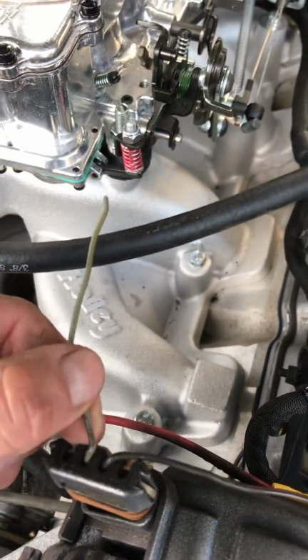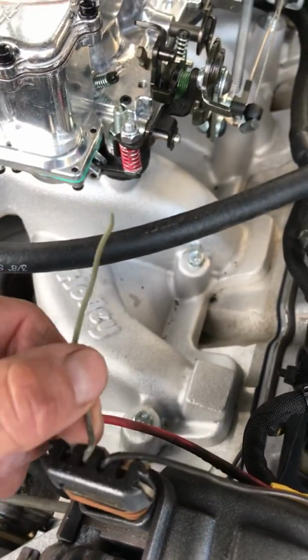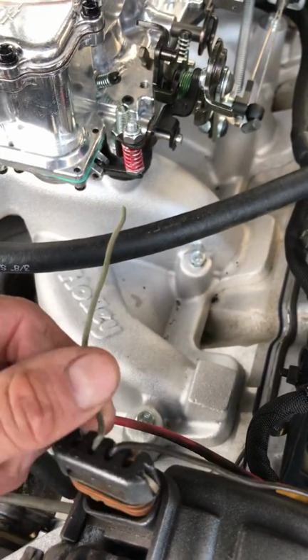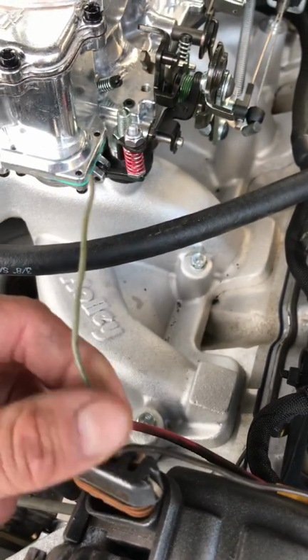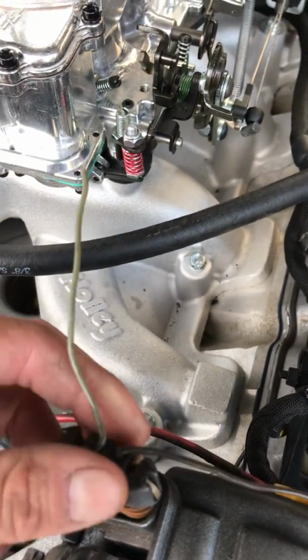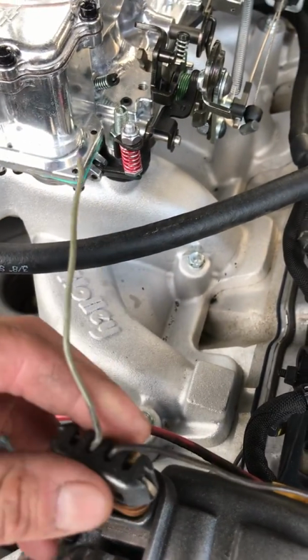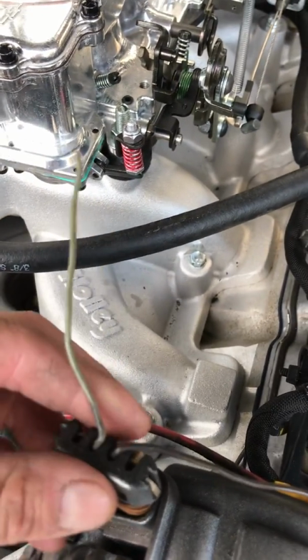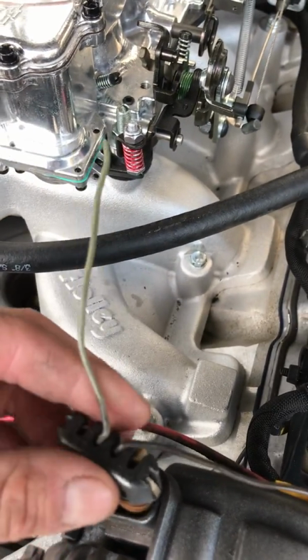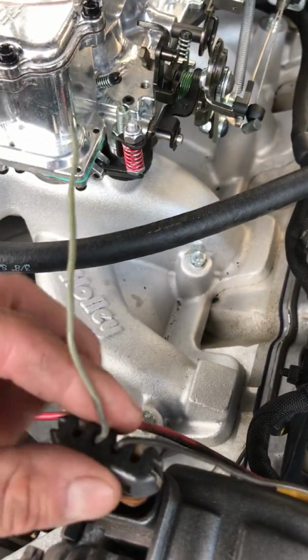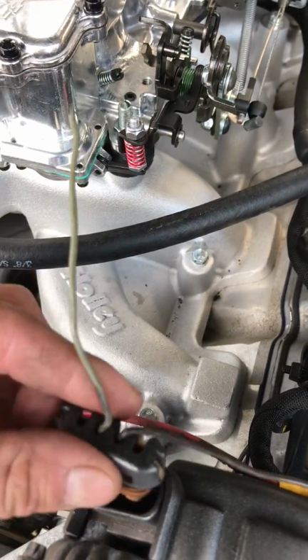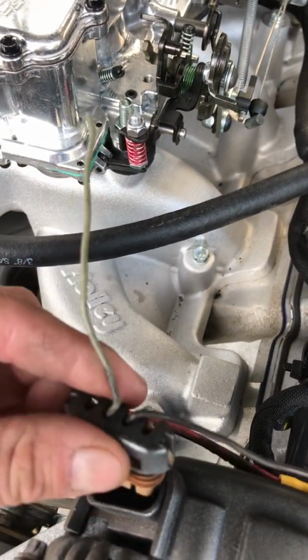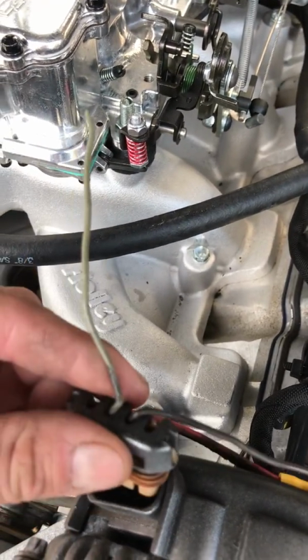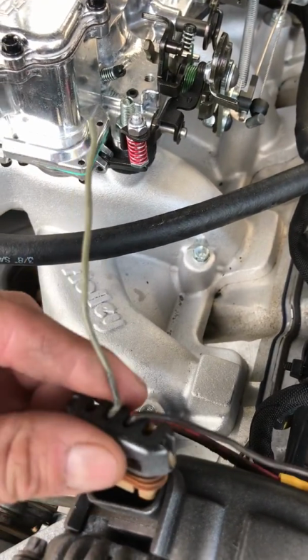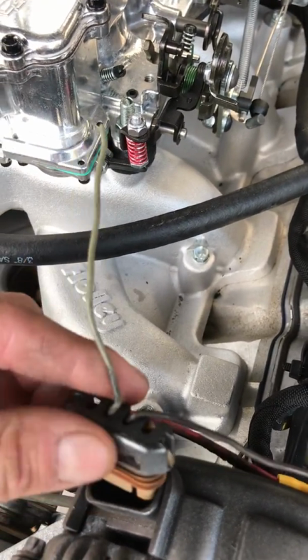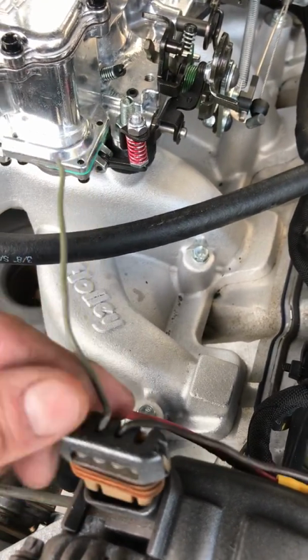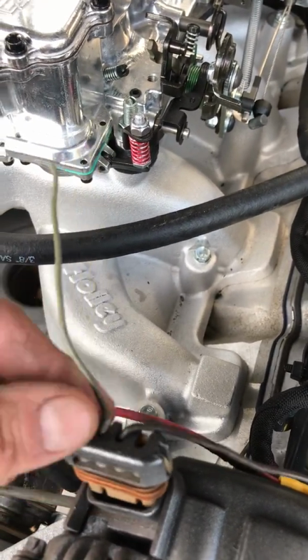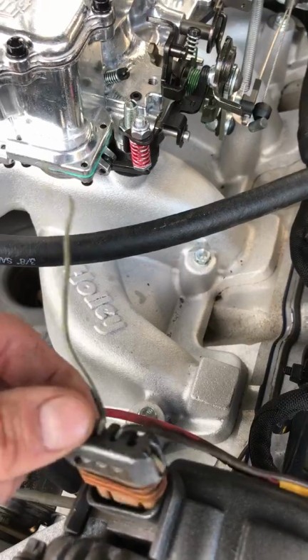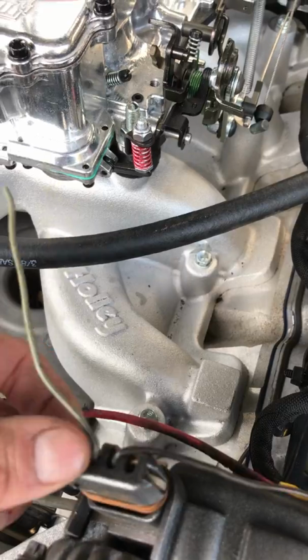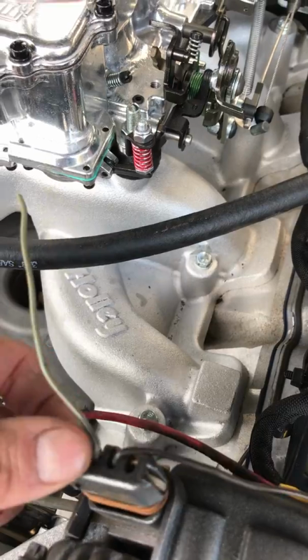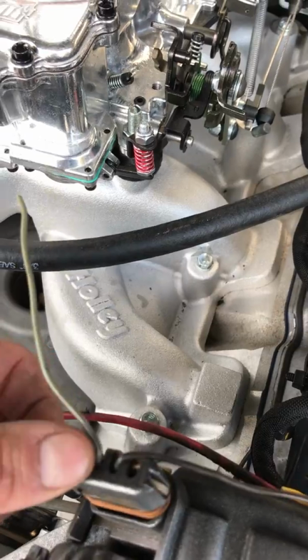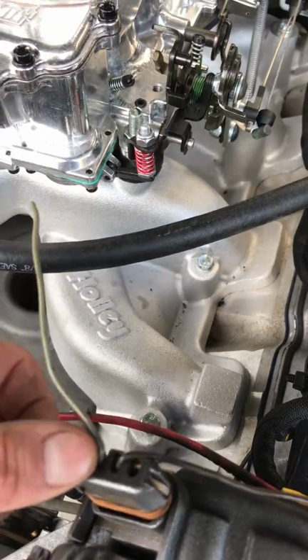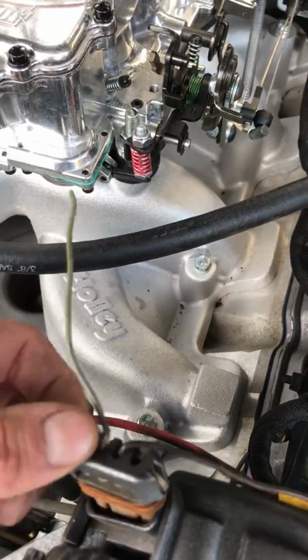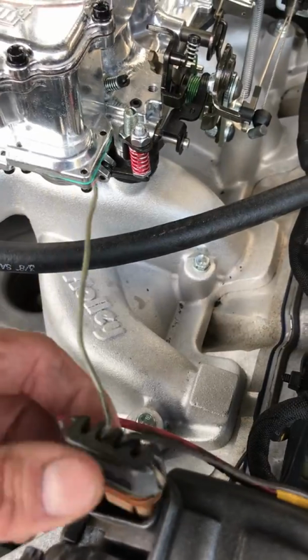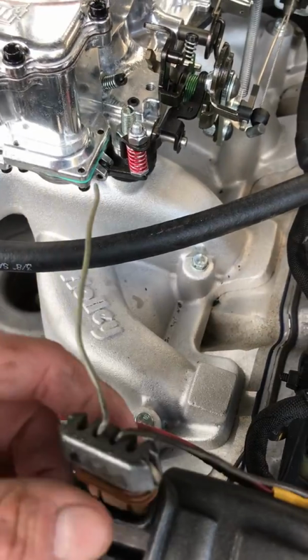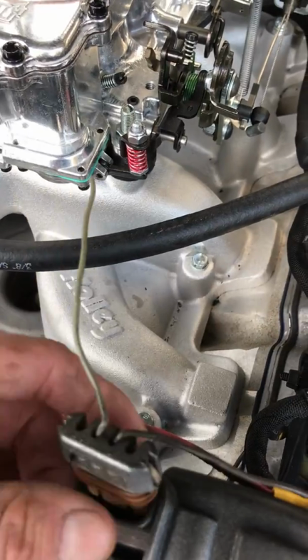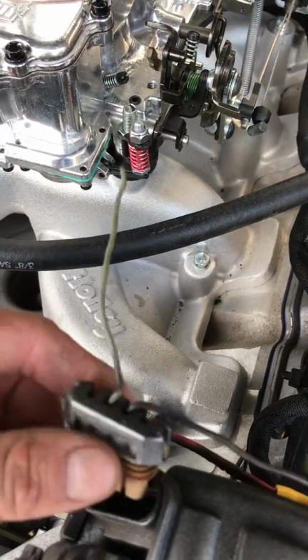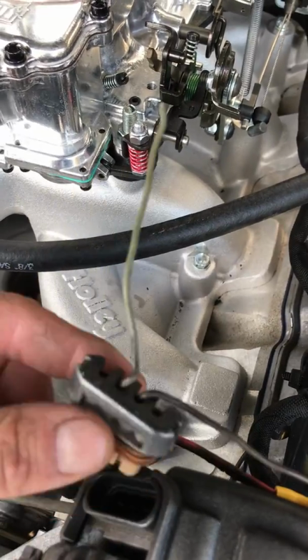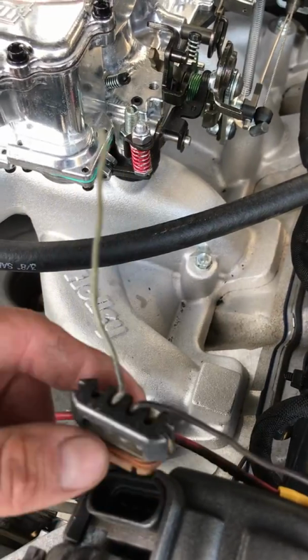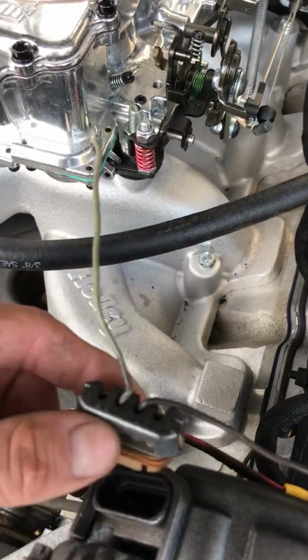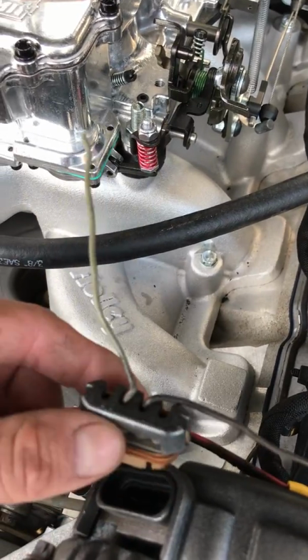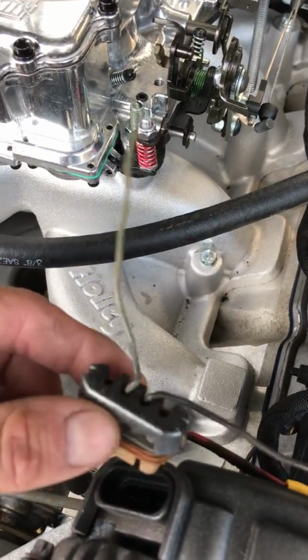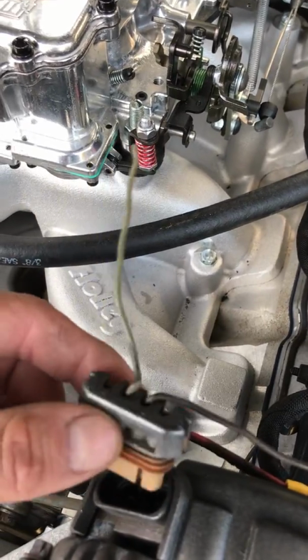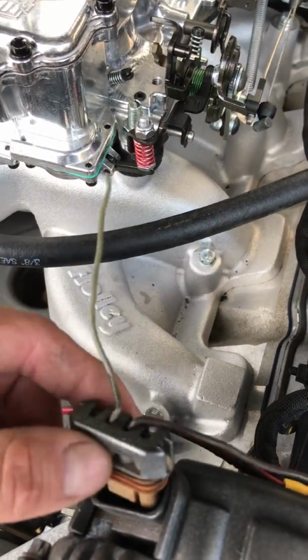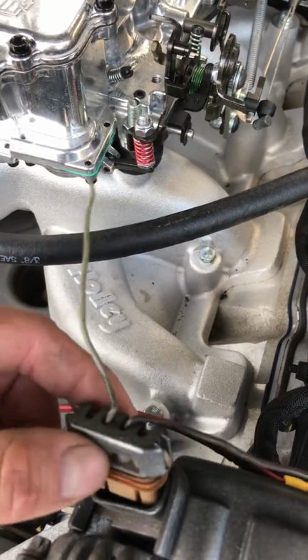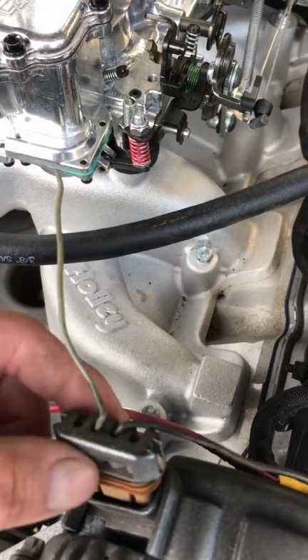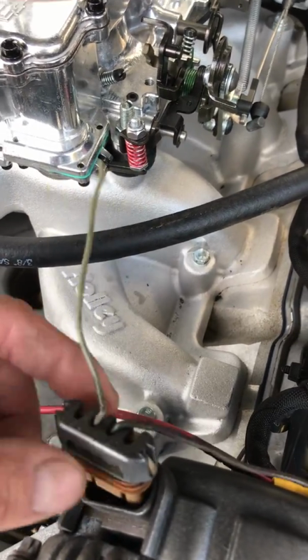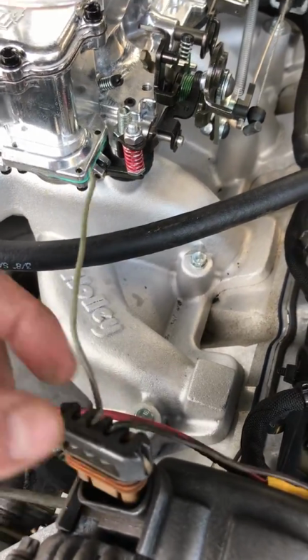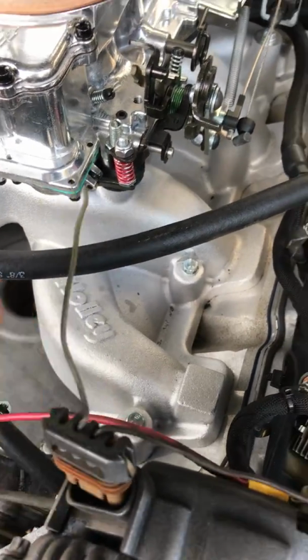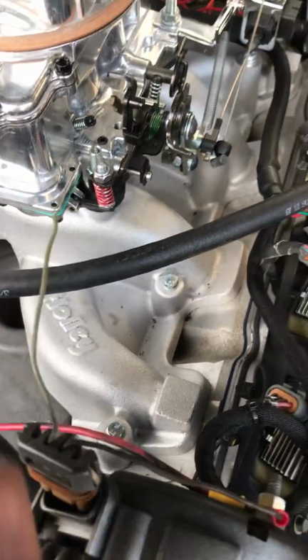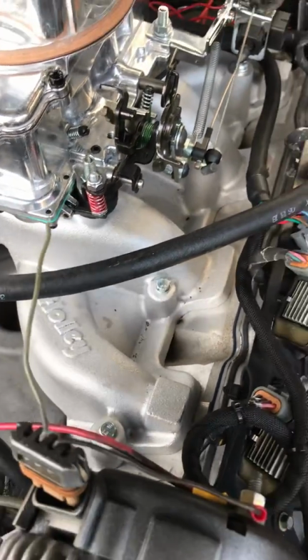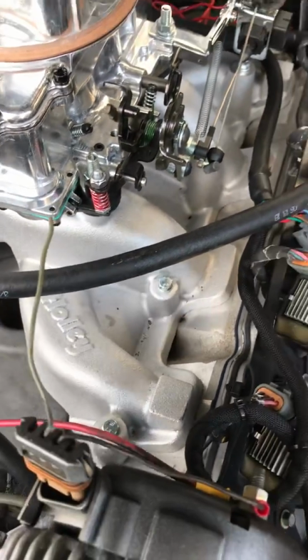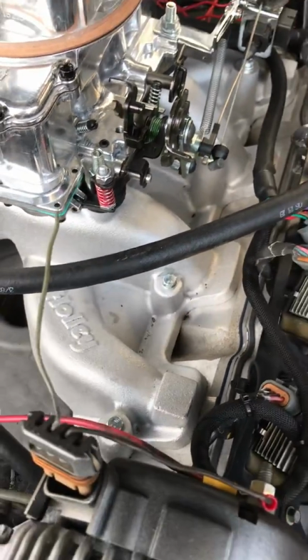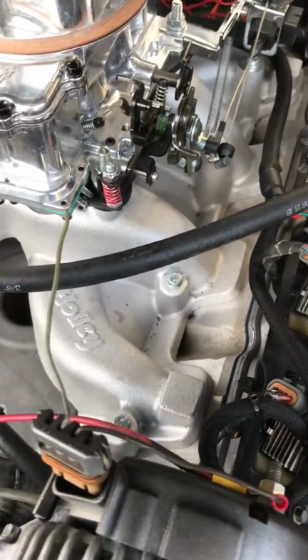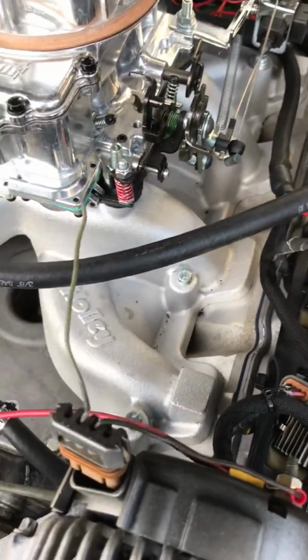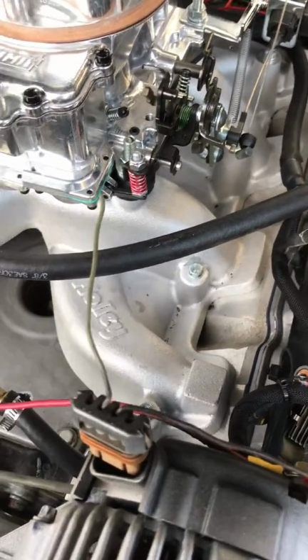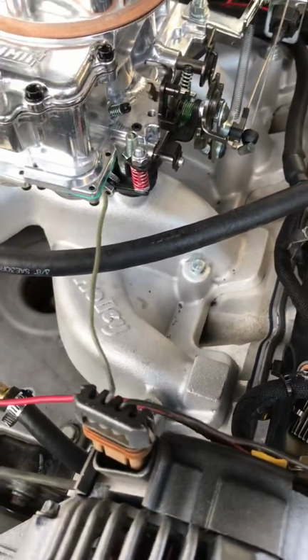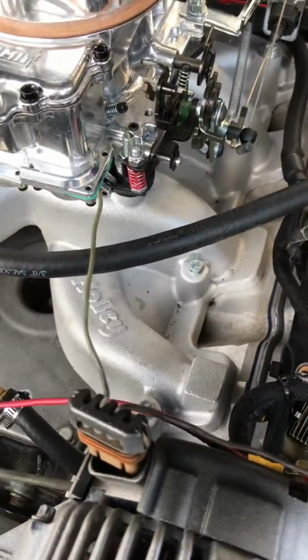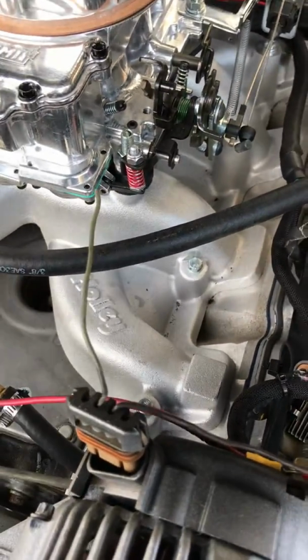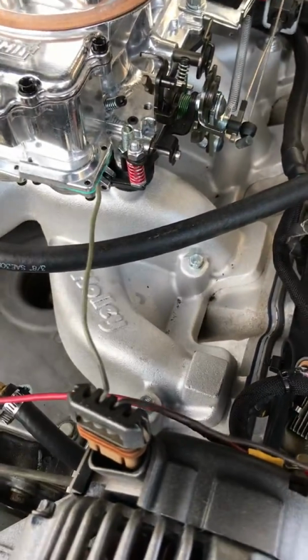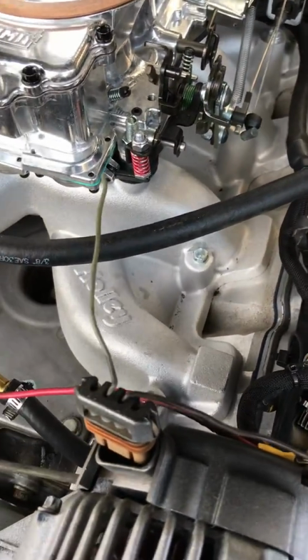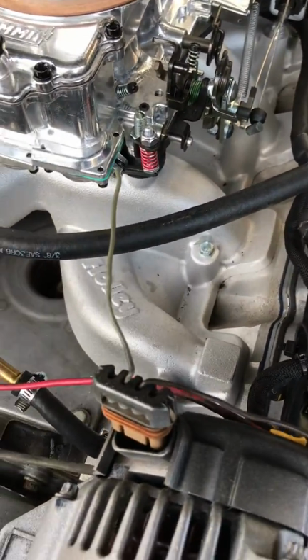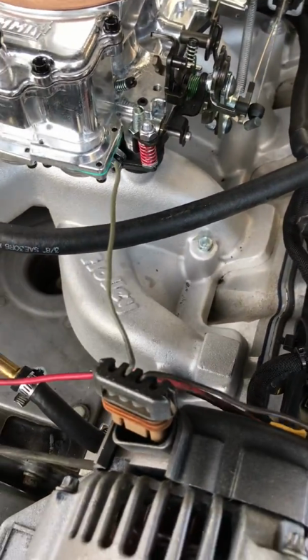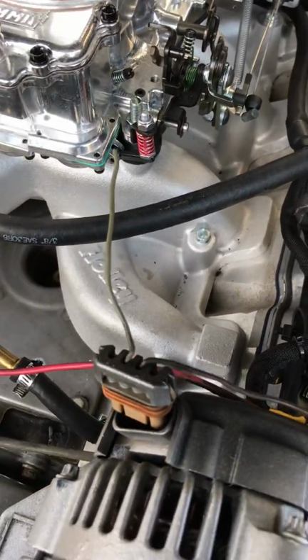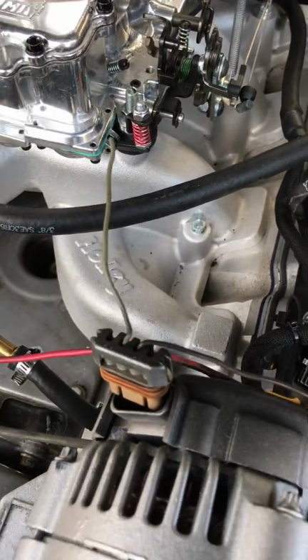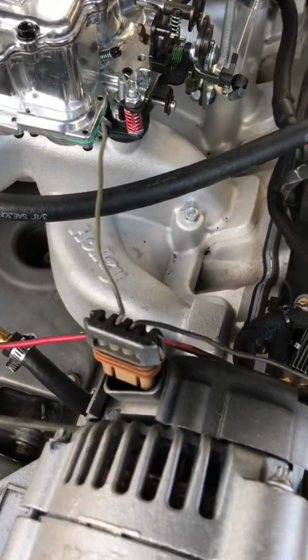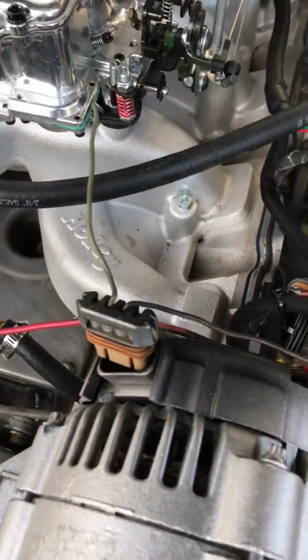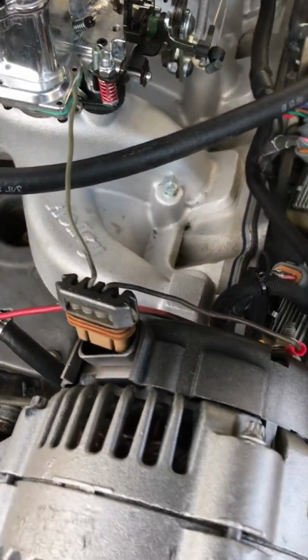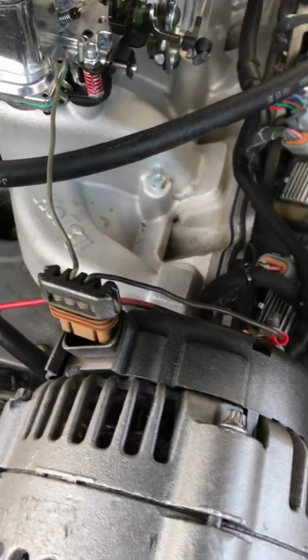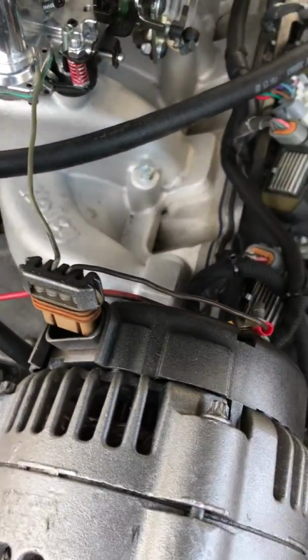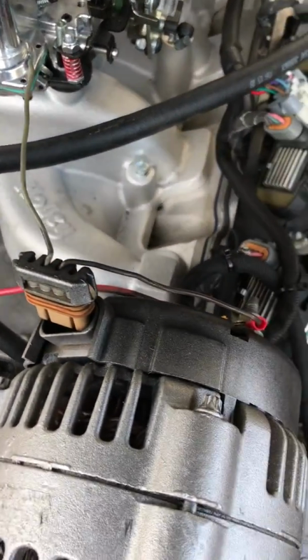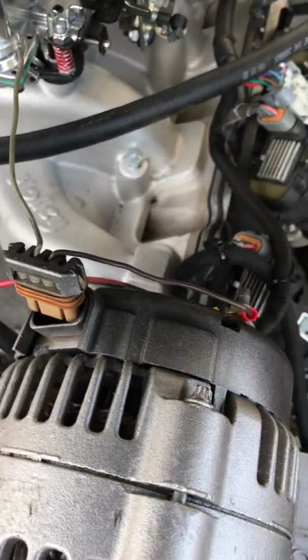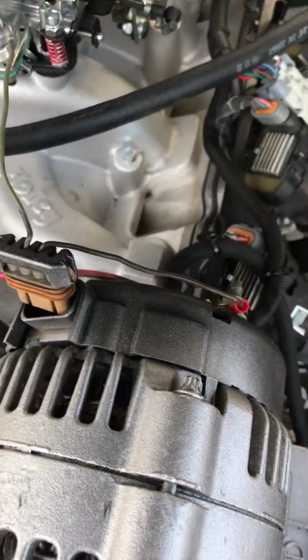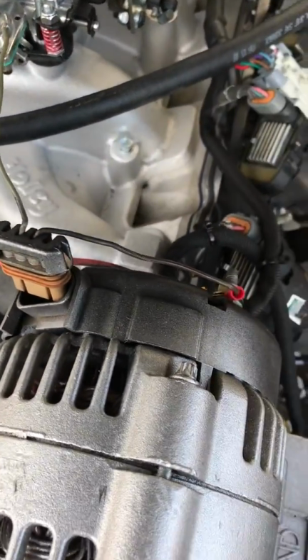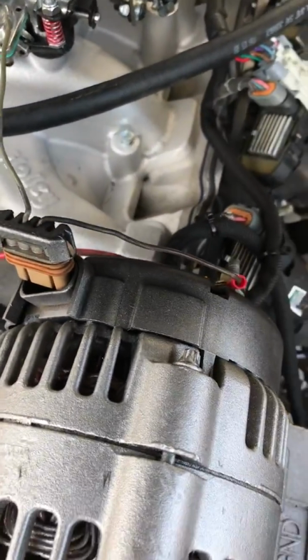You can just run that to your dash, plug it in, crank your motor up, and it will charge no problem.